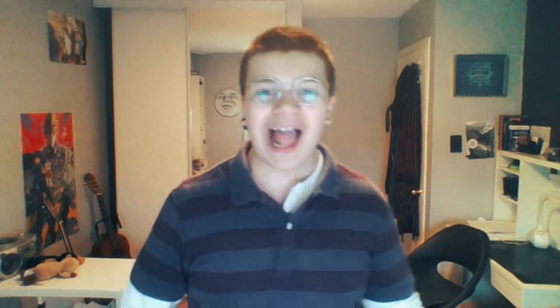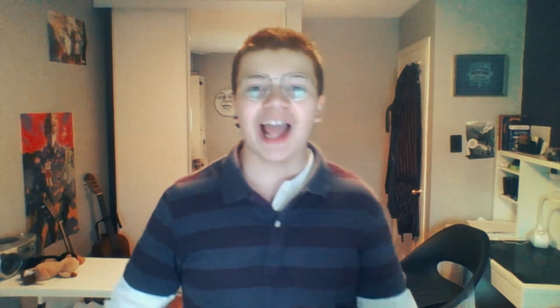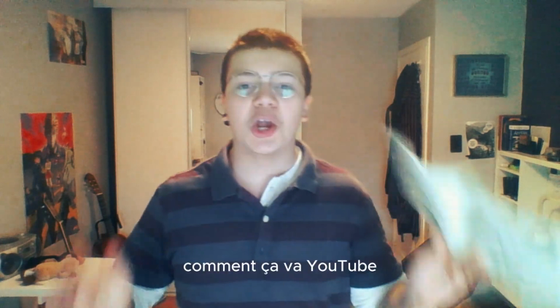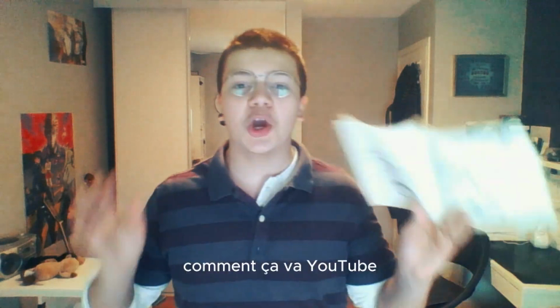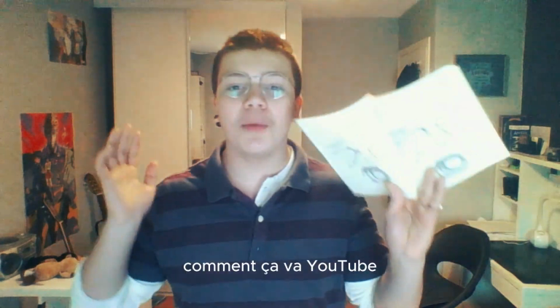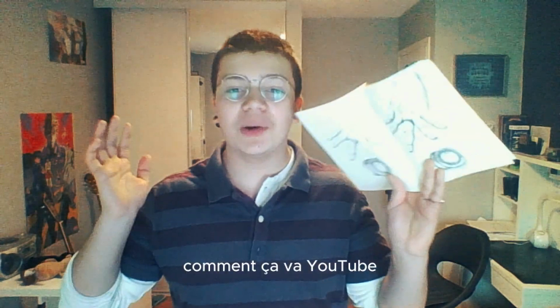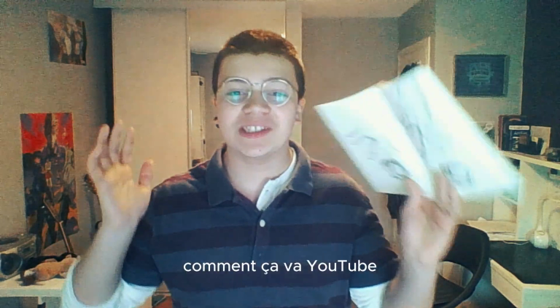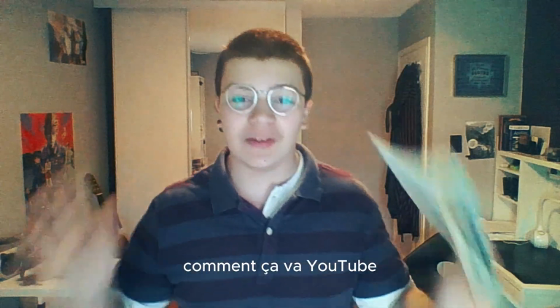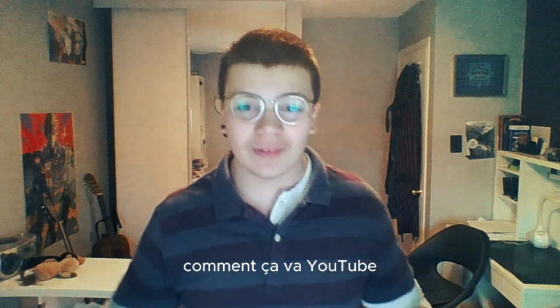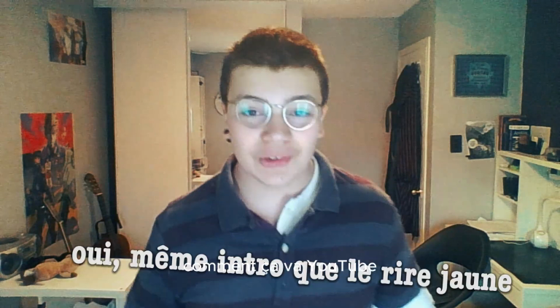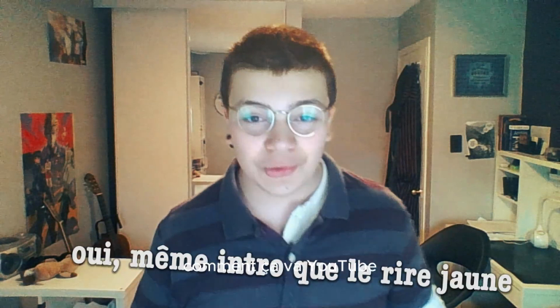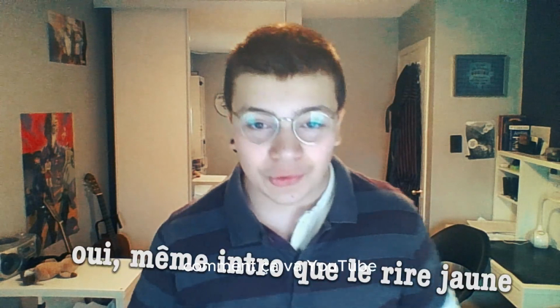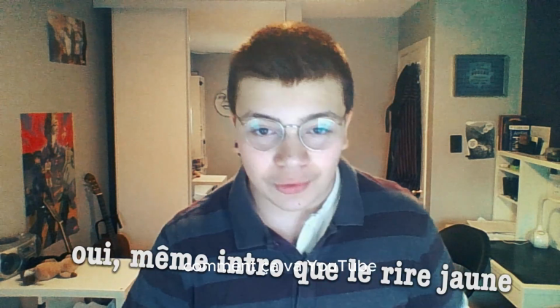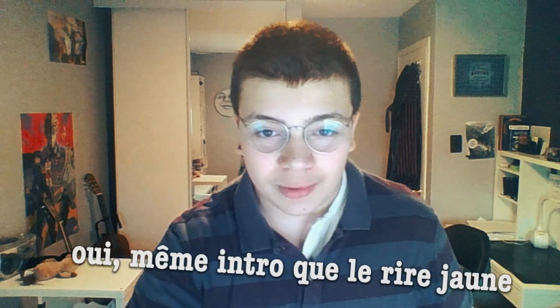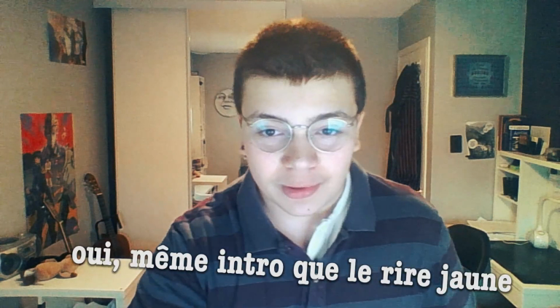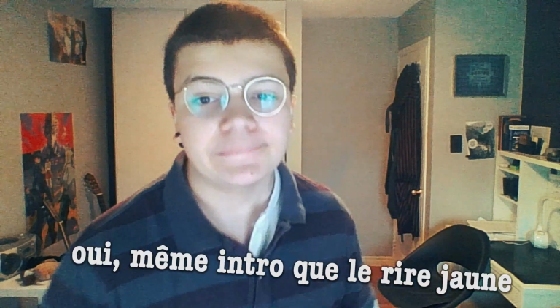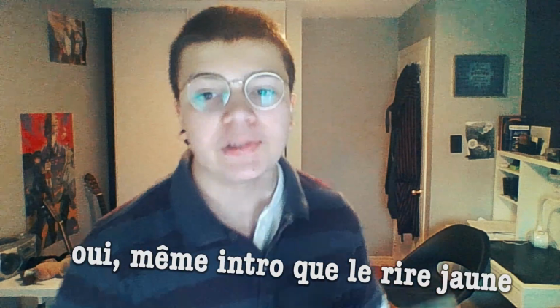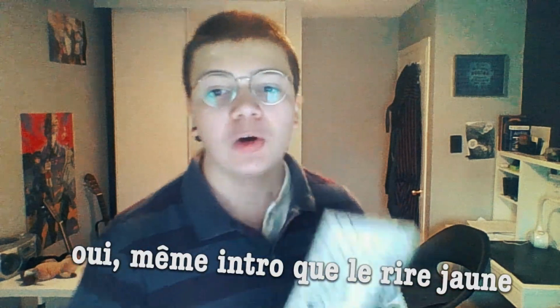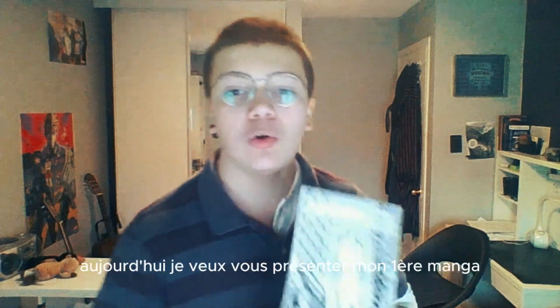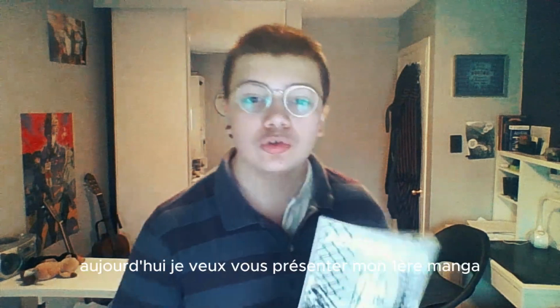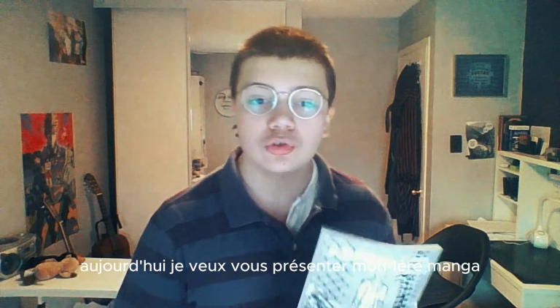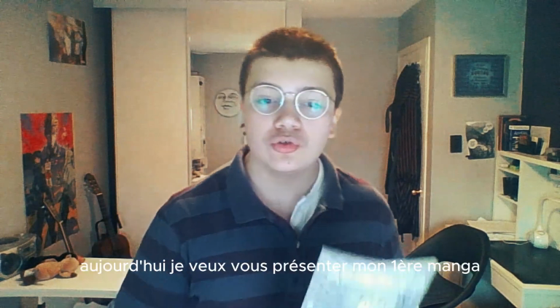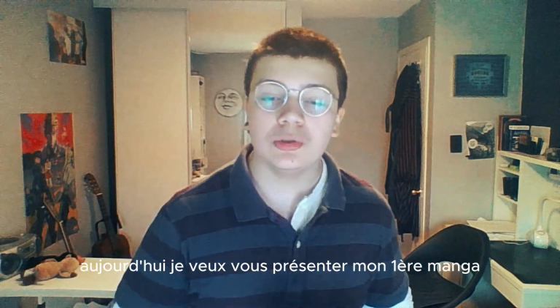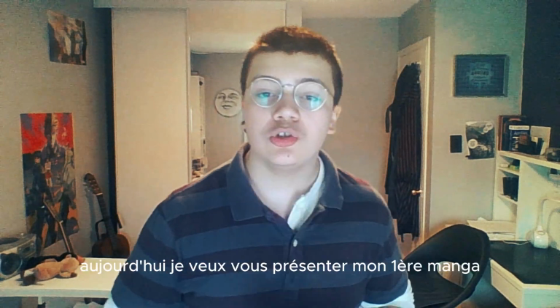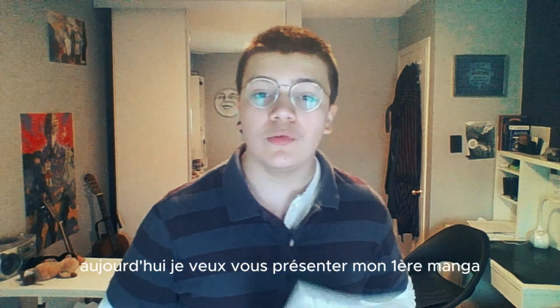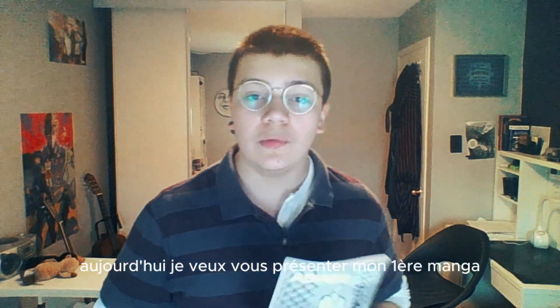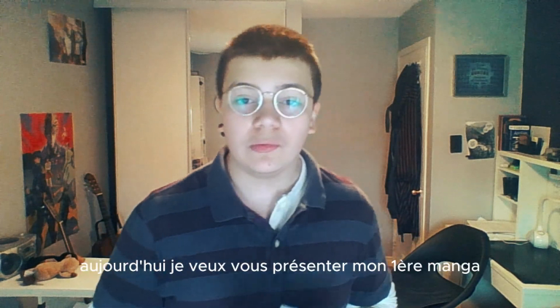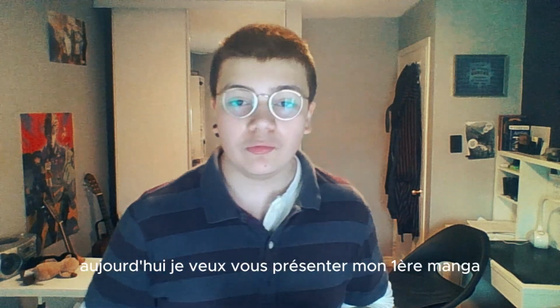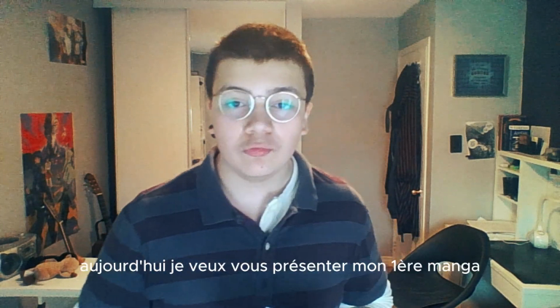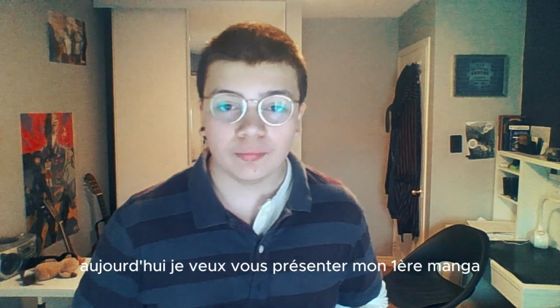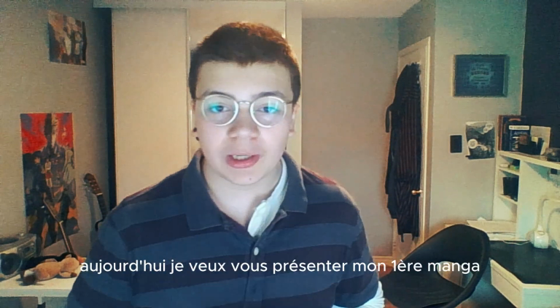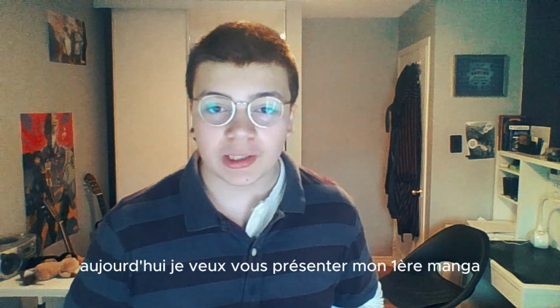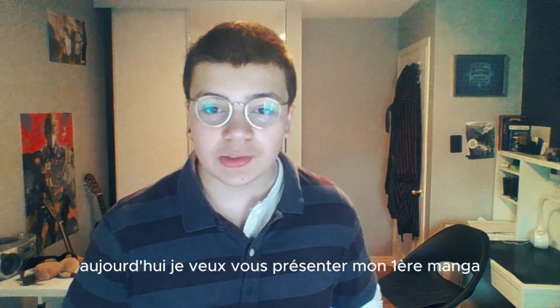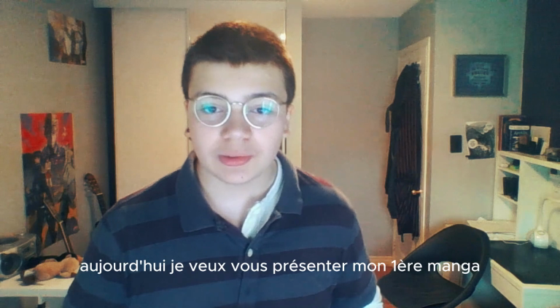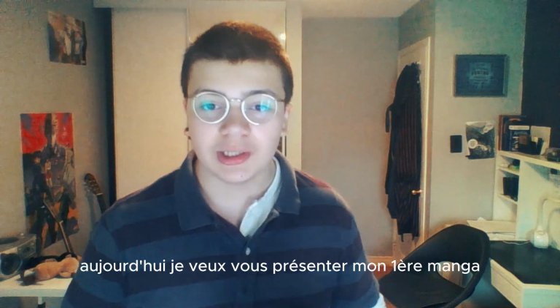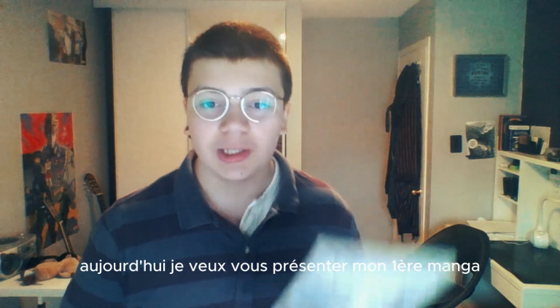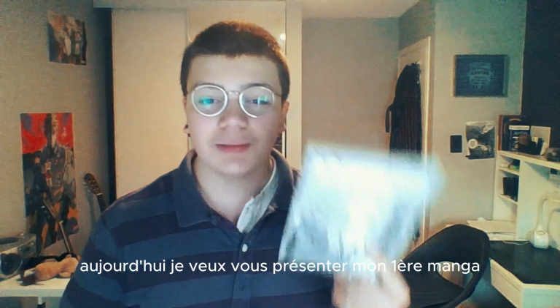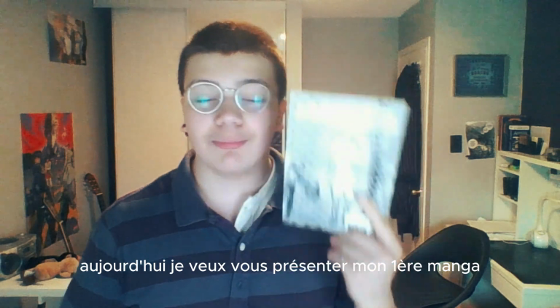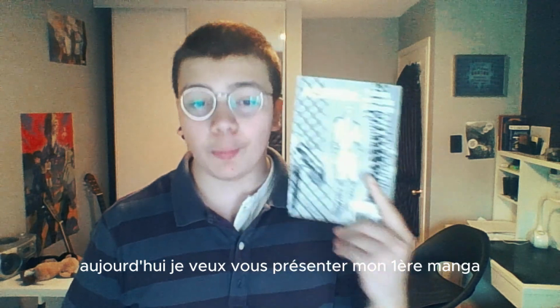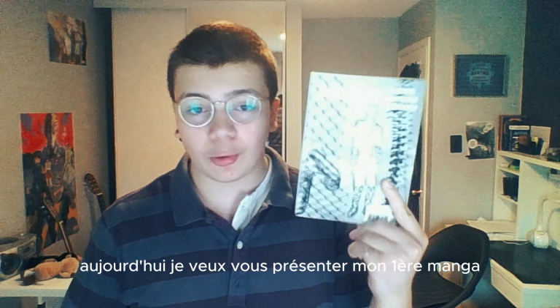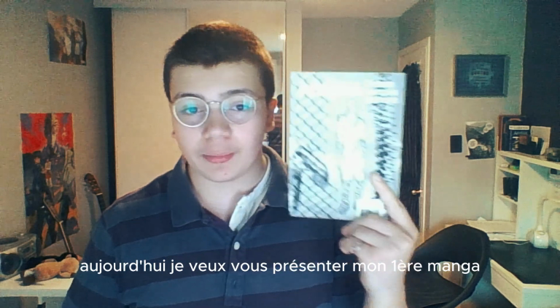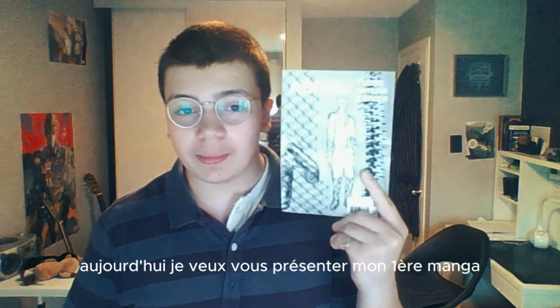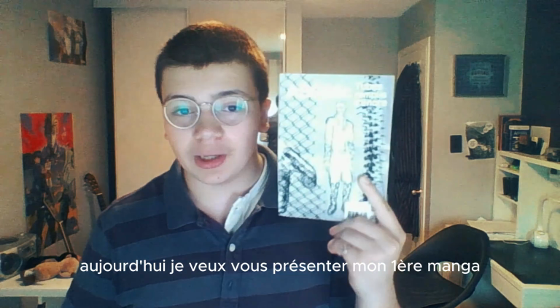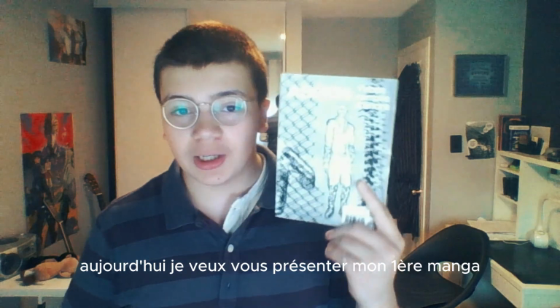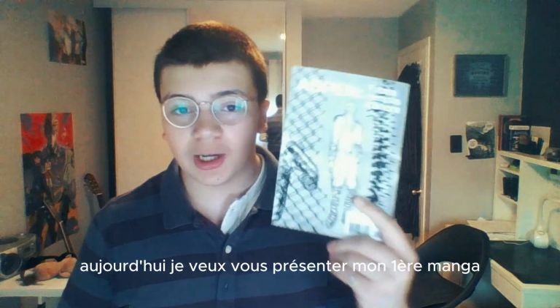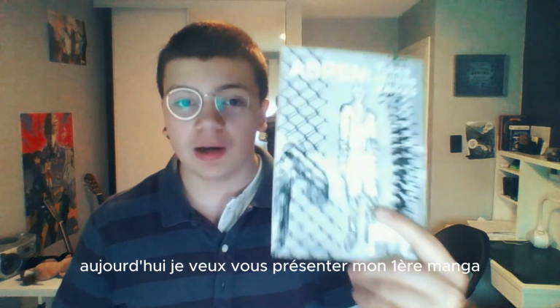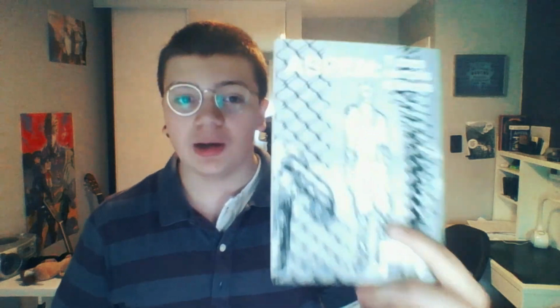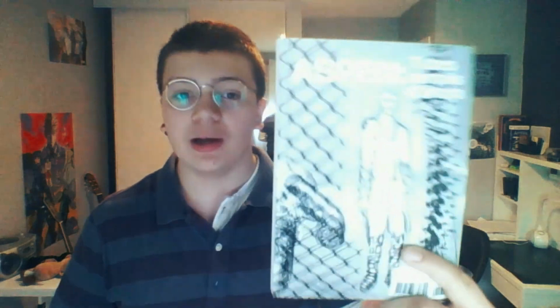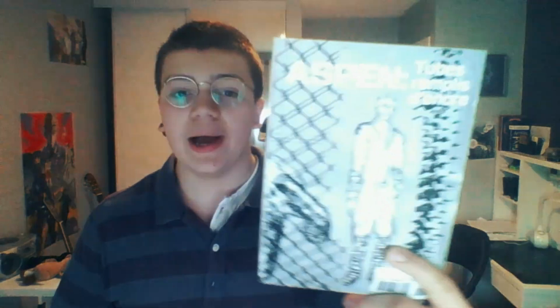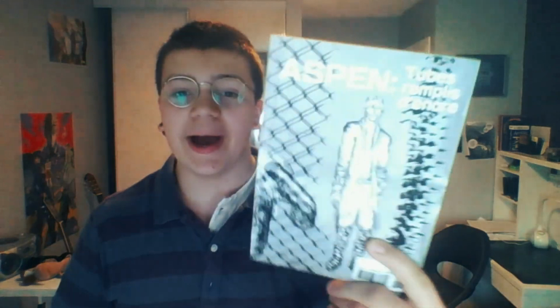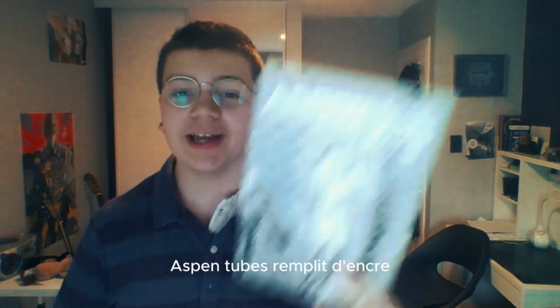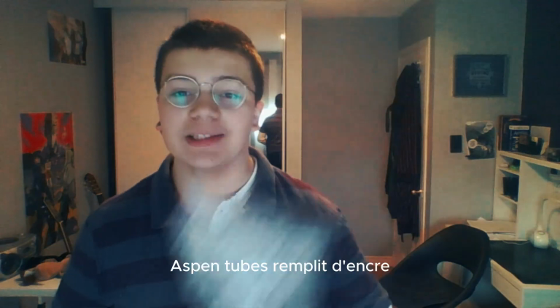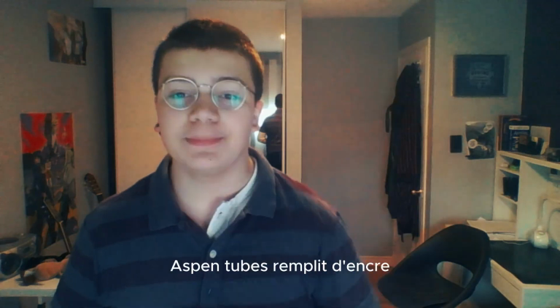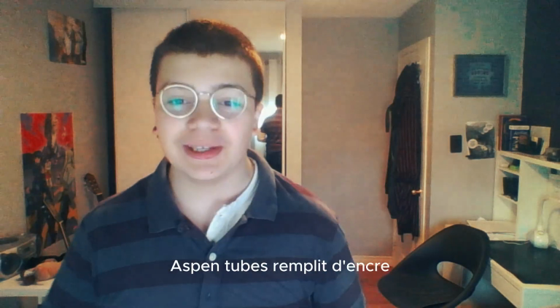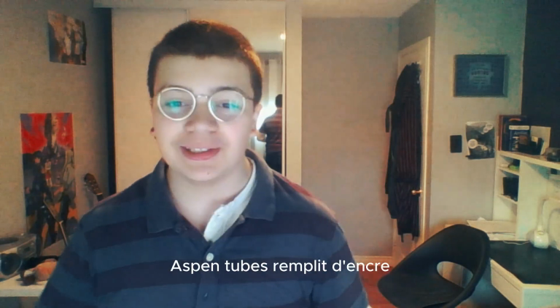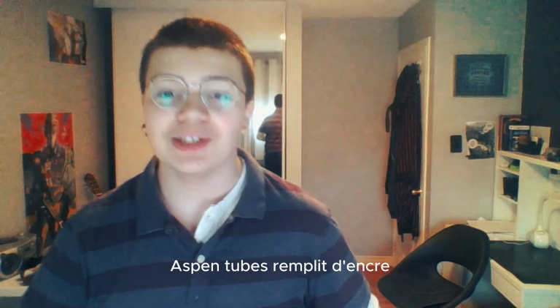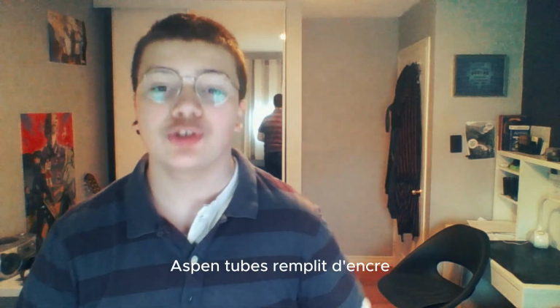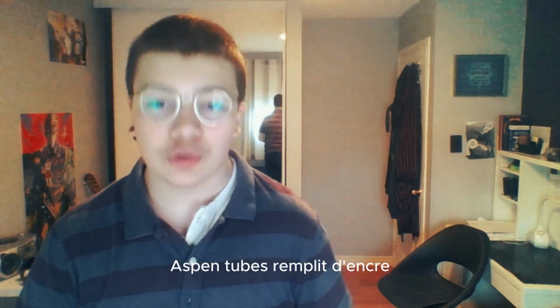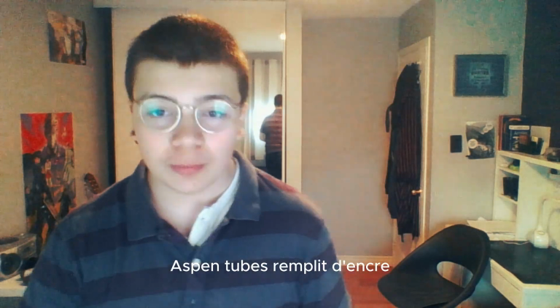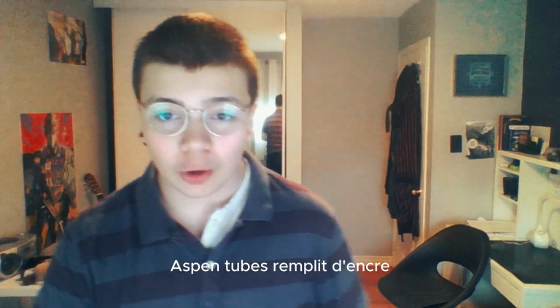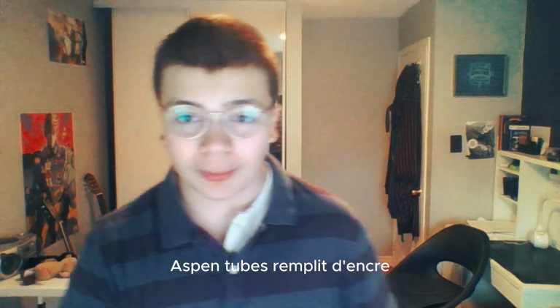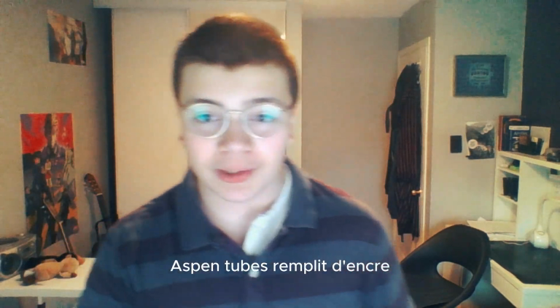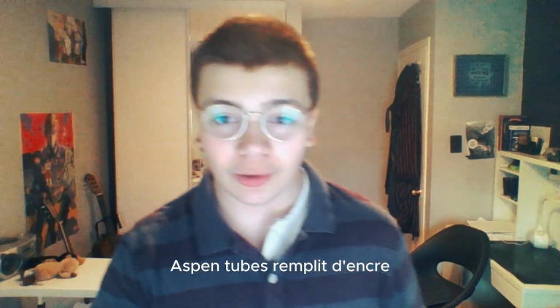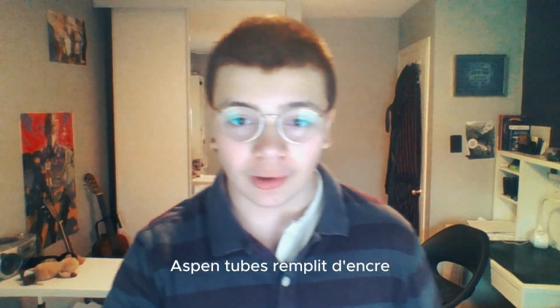How are you, YouTube? Today, I want to introduce you my first manga, Aspen, full of leather.